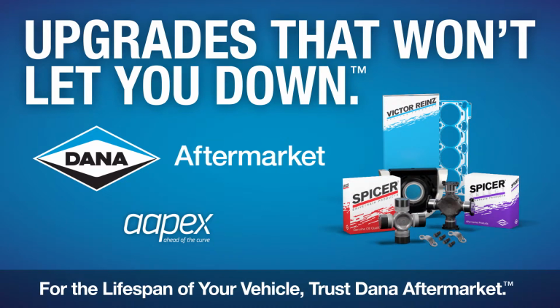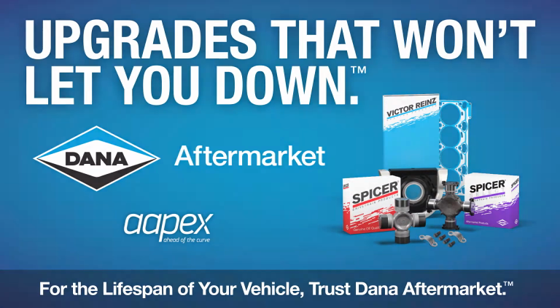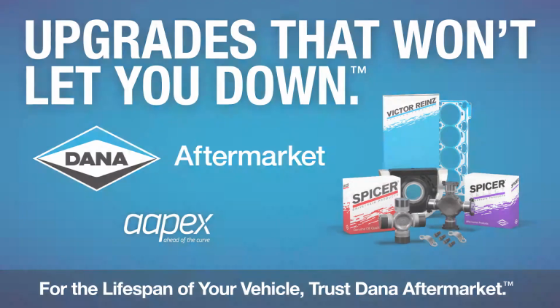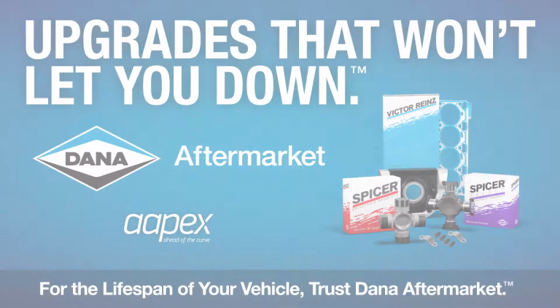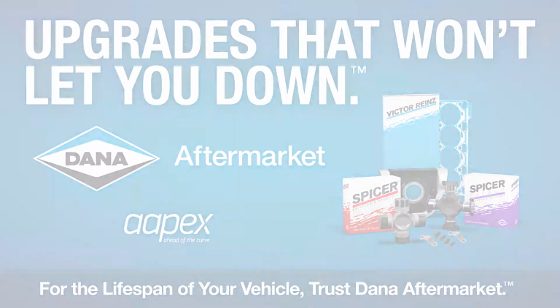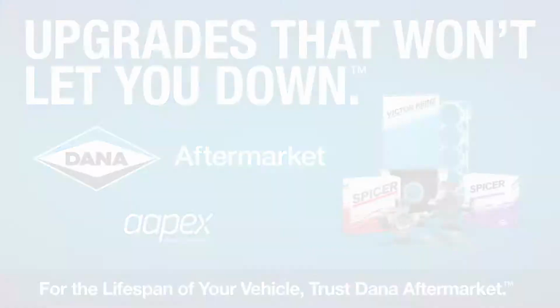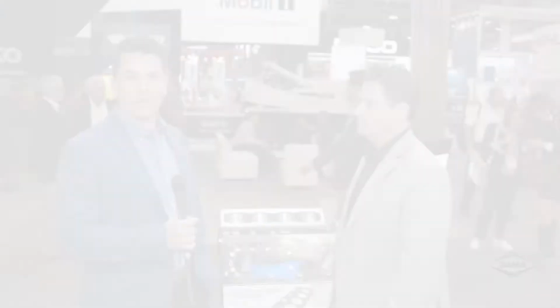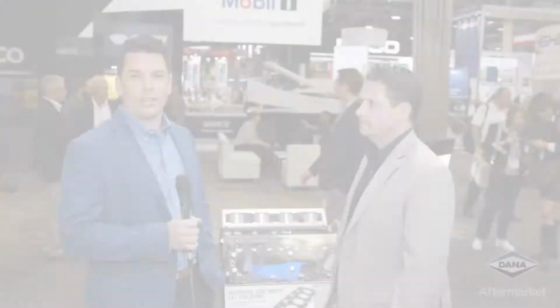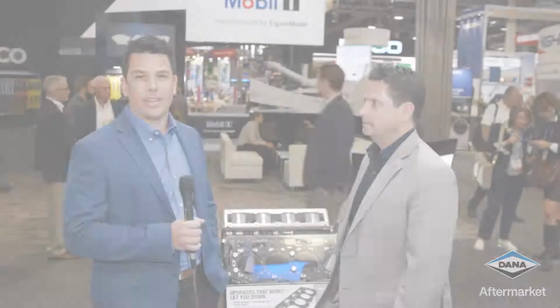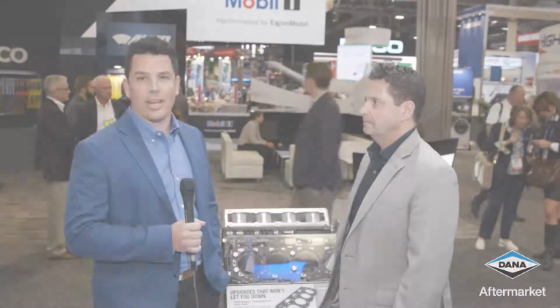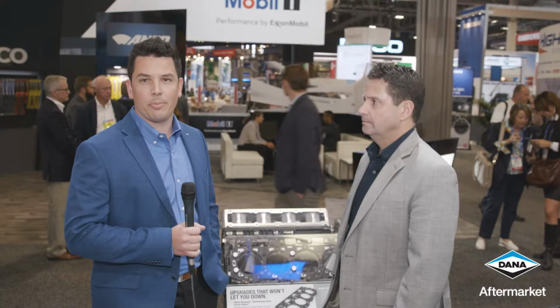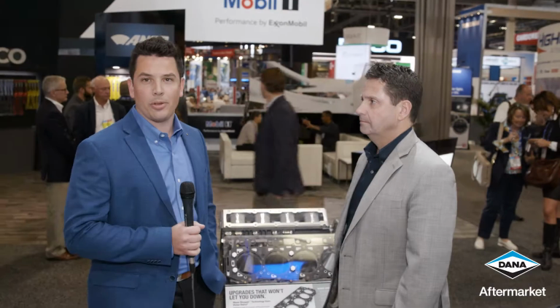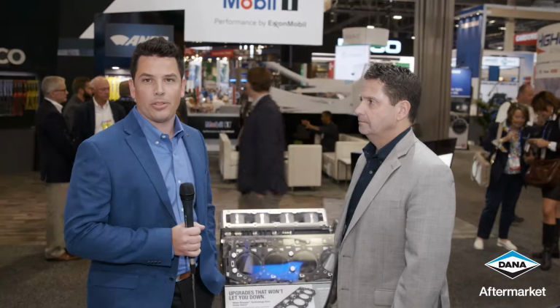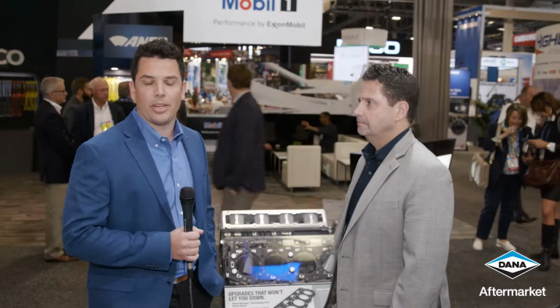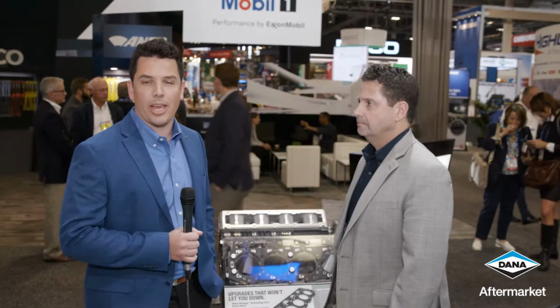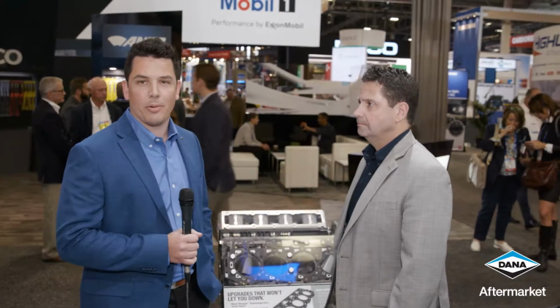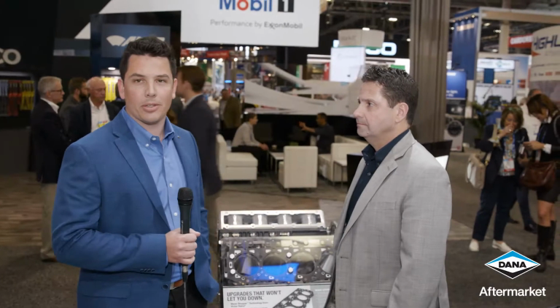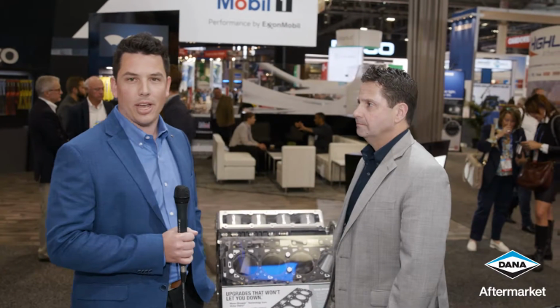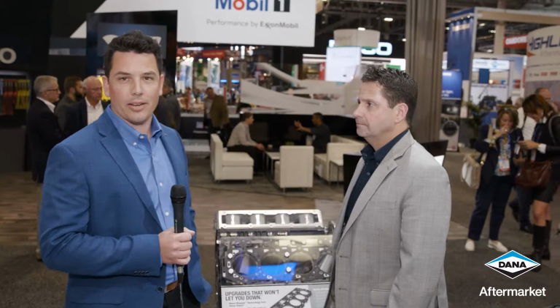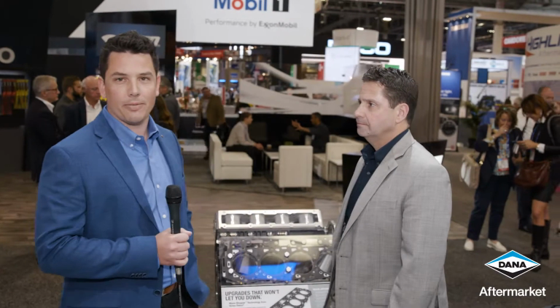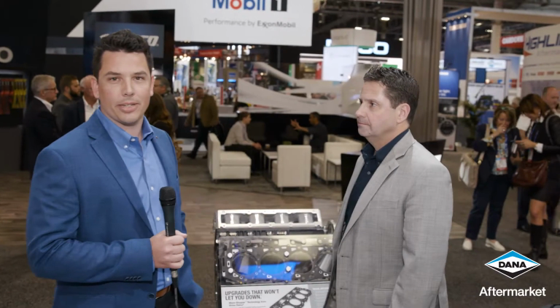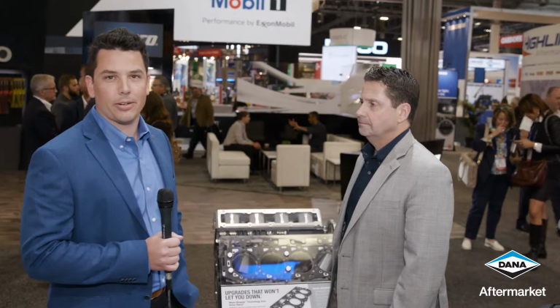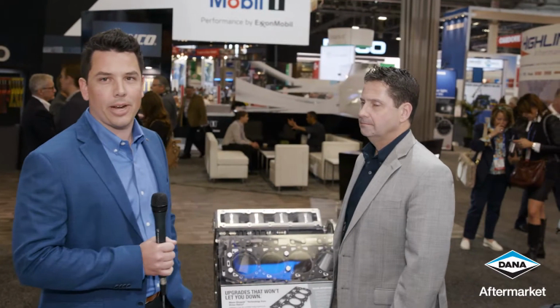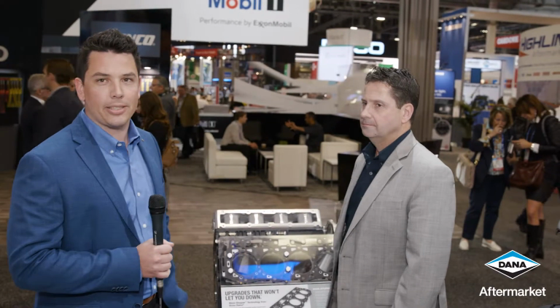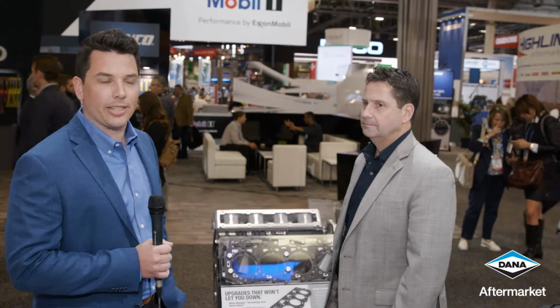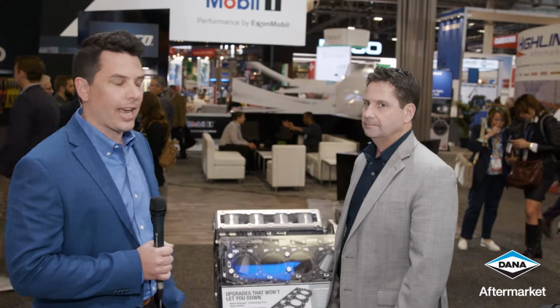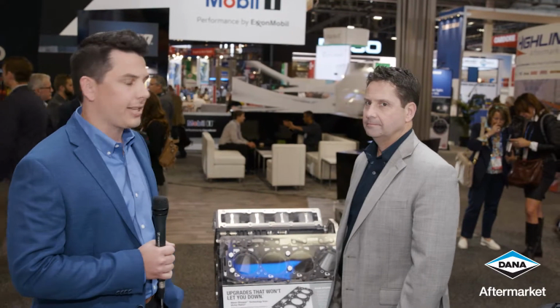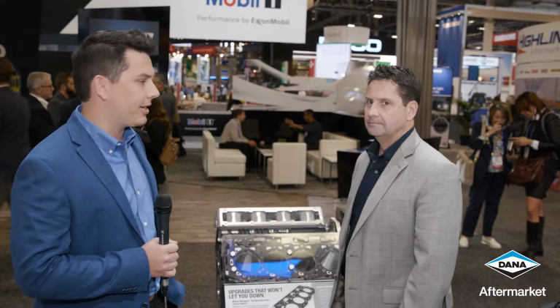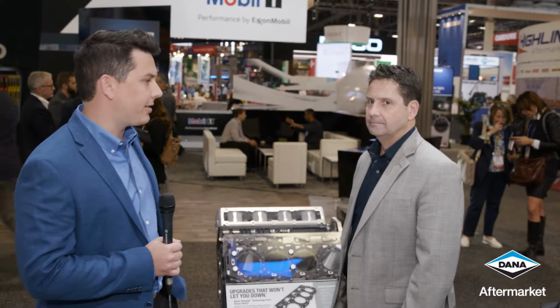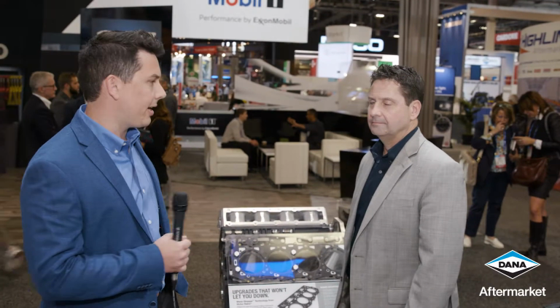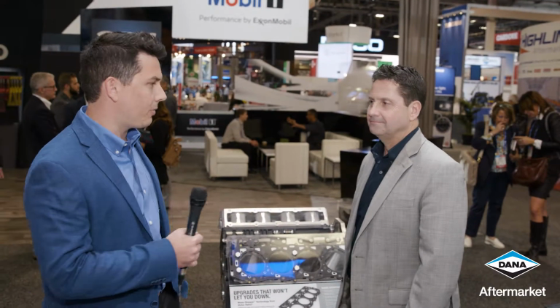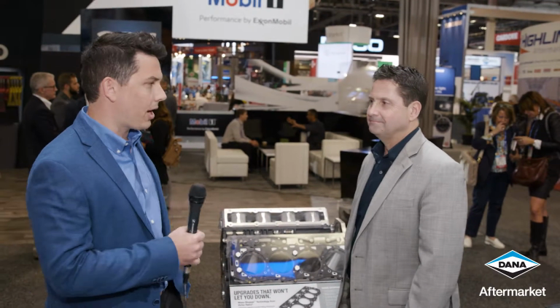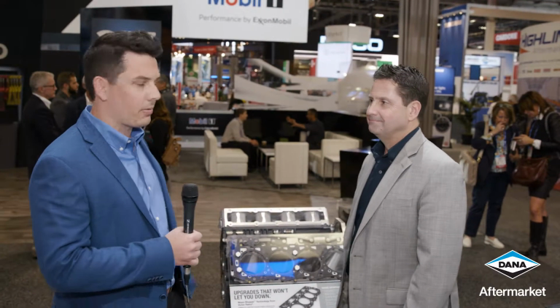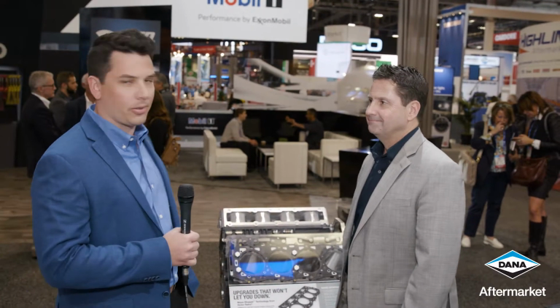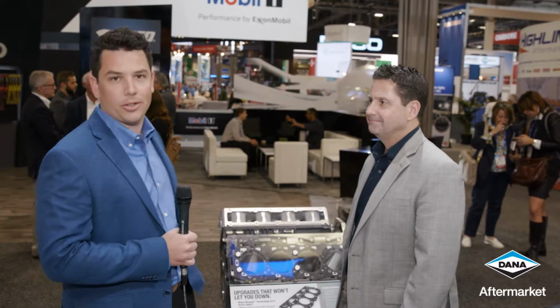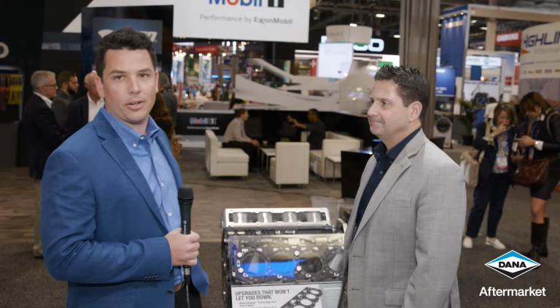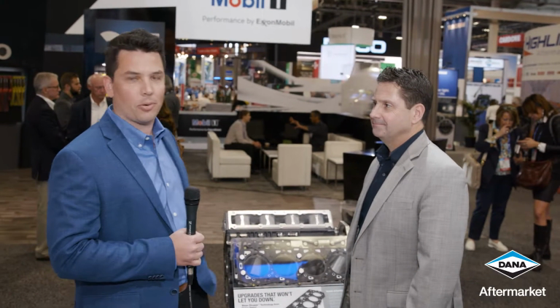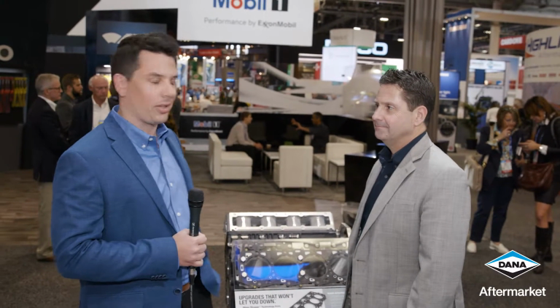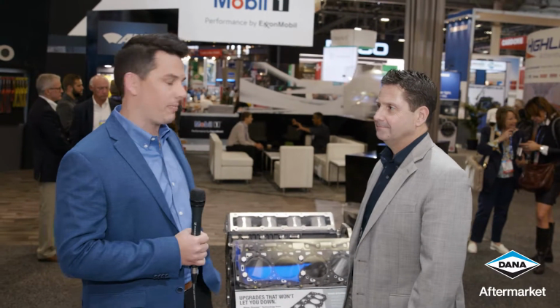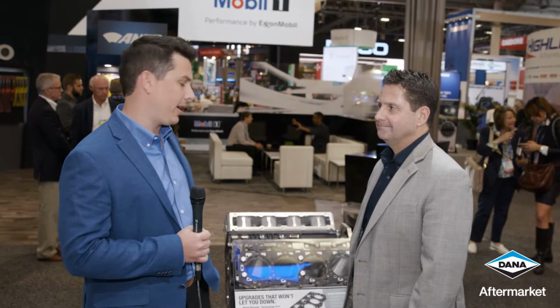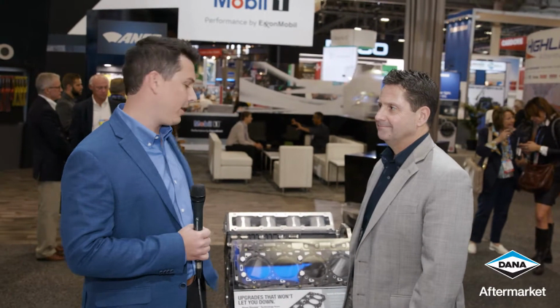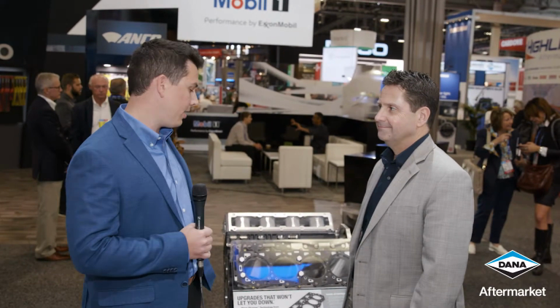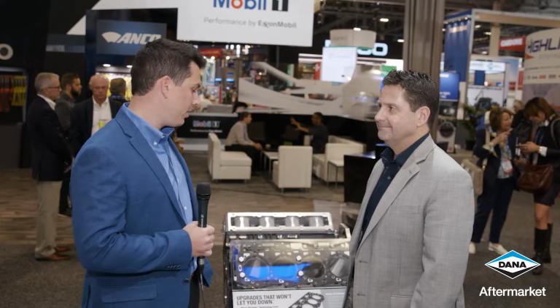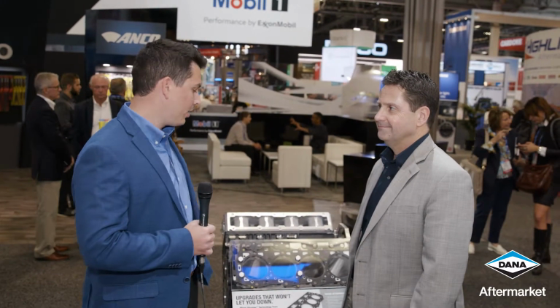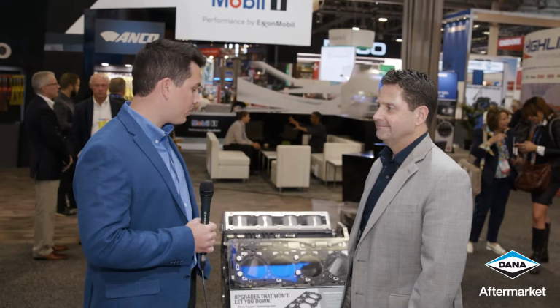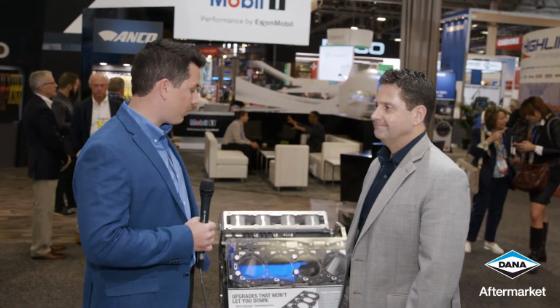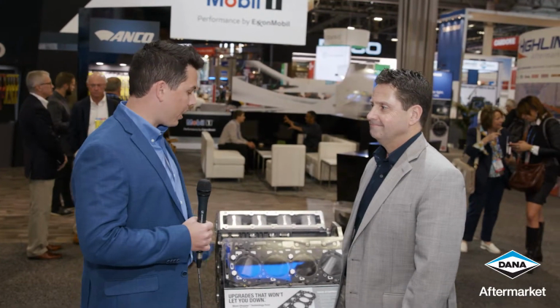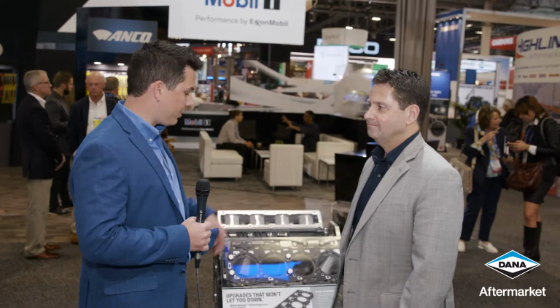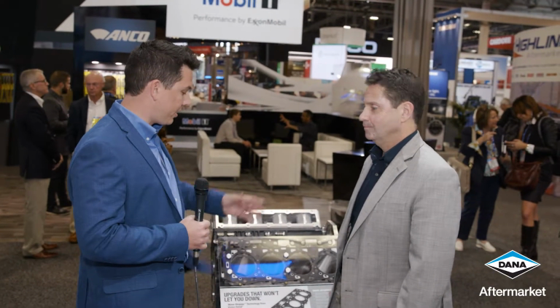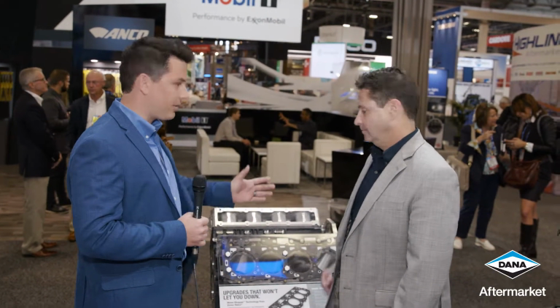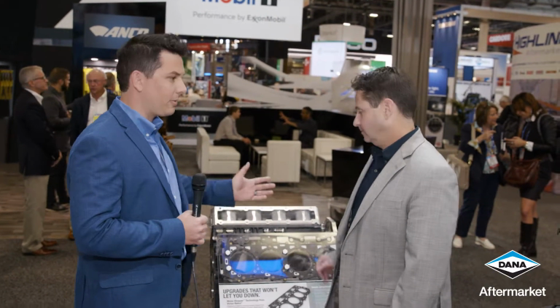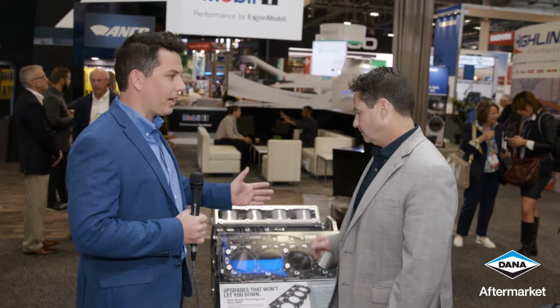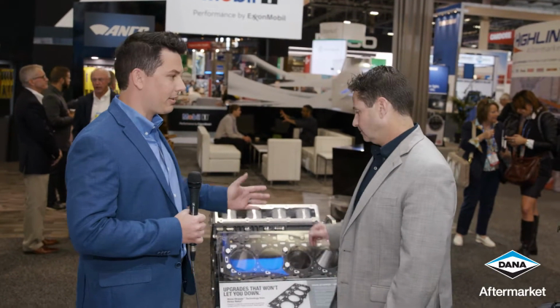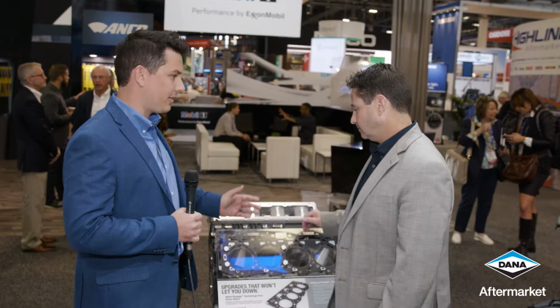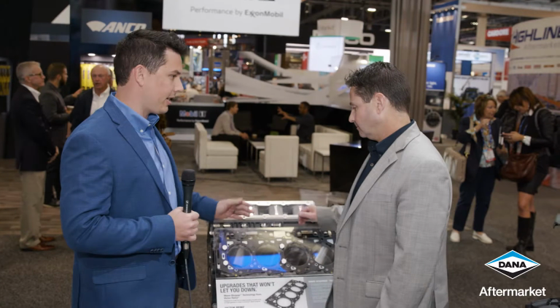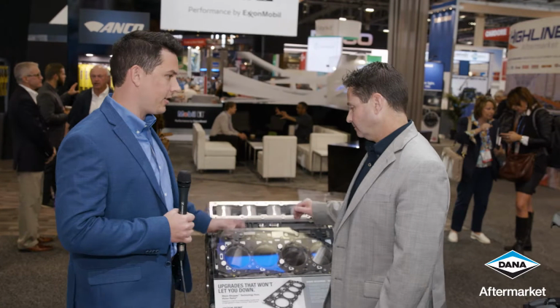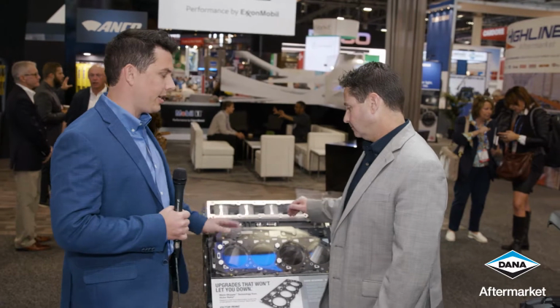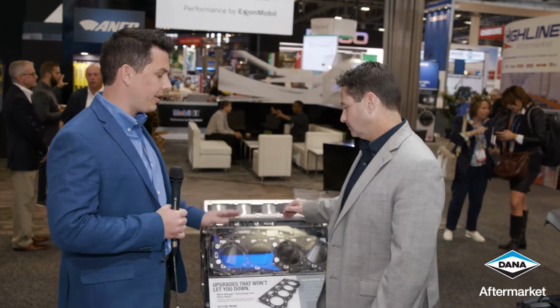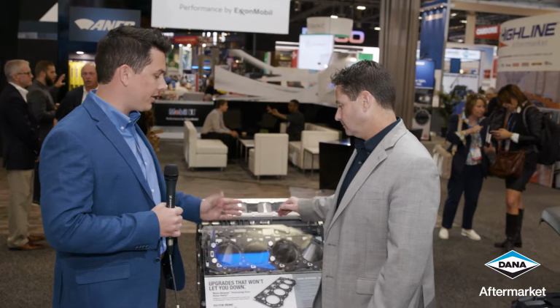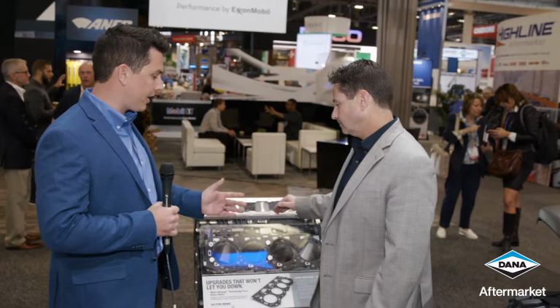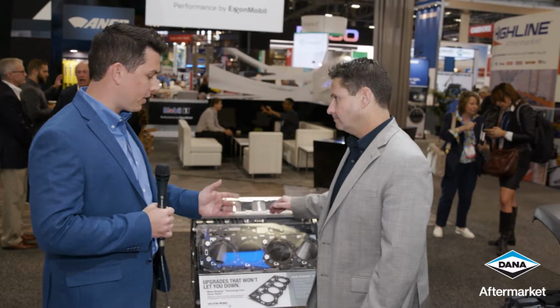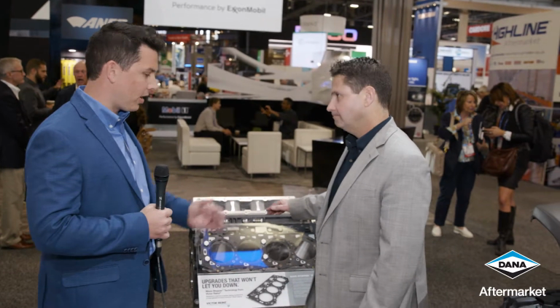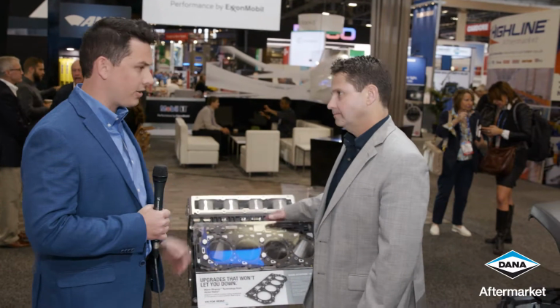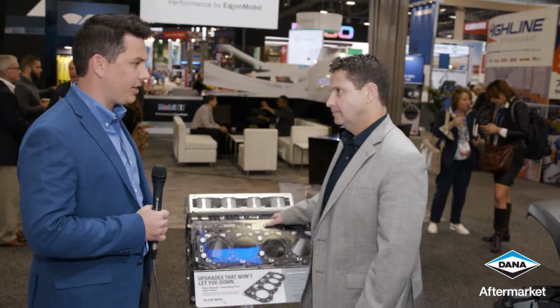So we're here in the Dana booth today. We're talking Victorine's gaskets. I have Ron Rotuno with me. Ron, tell us about this engine and the technologies.